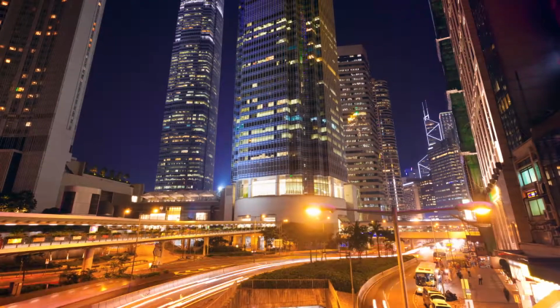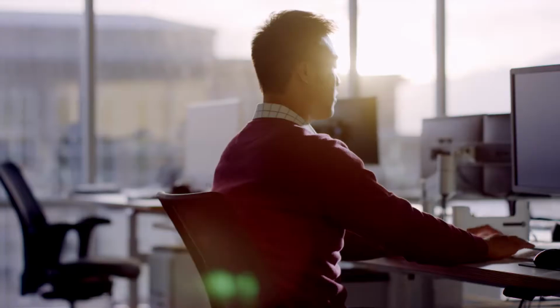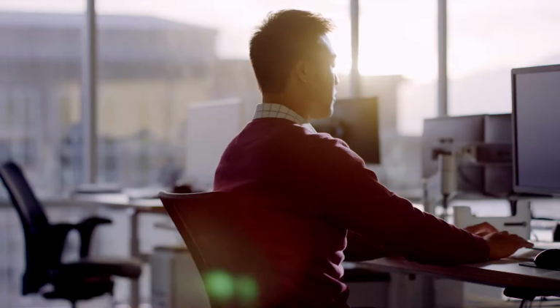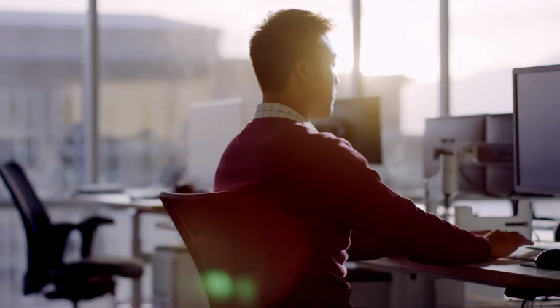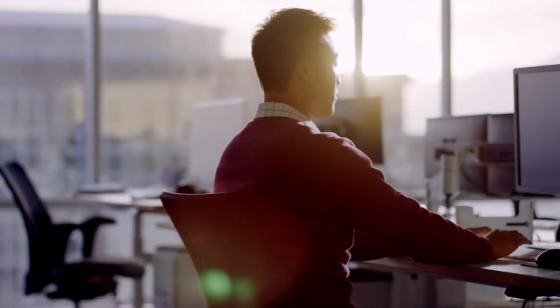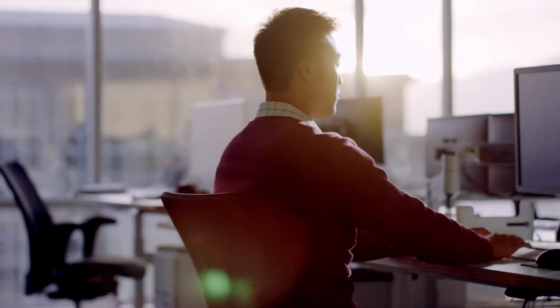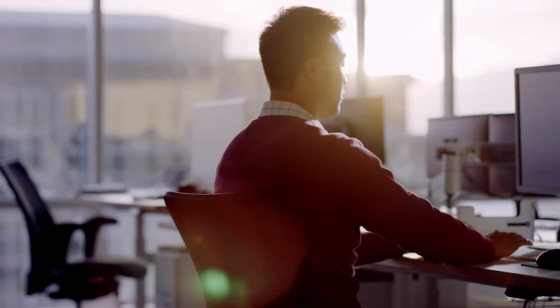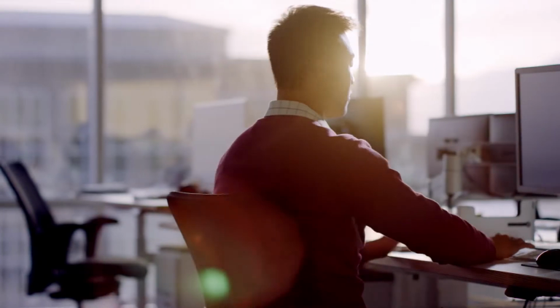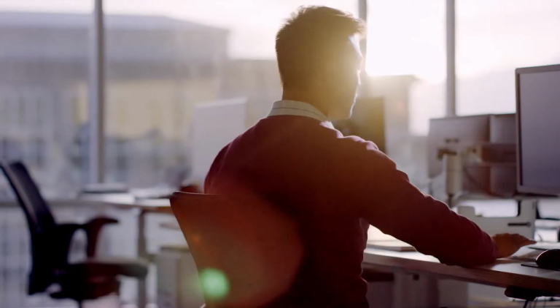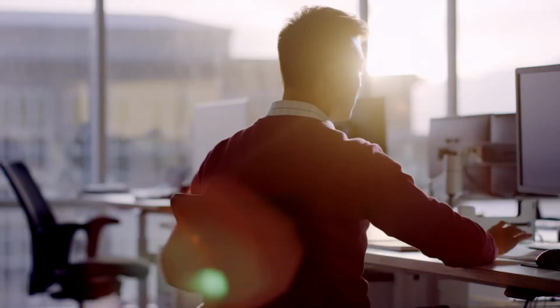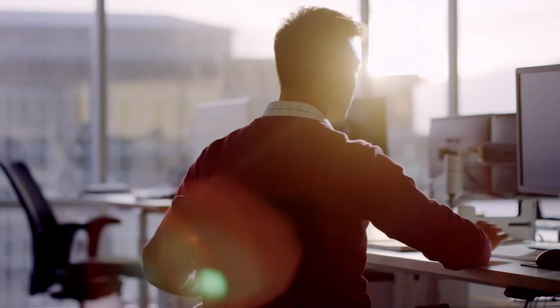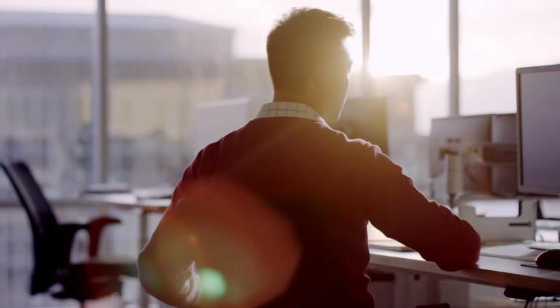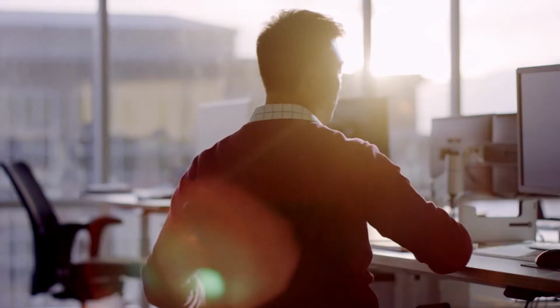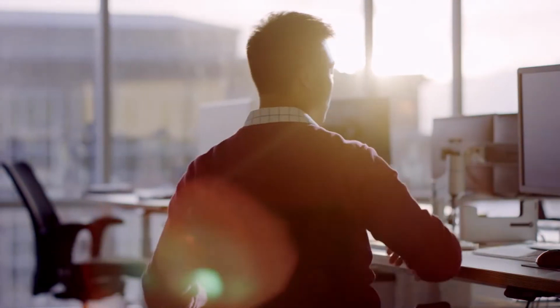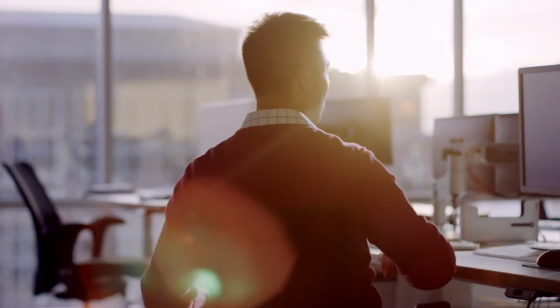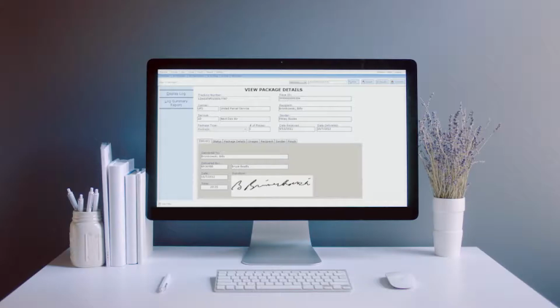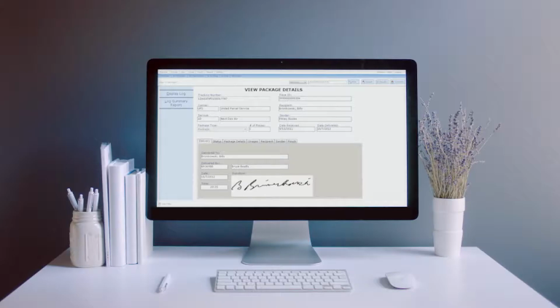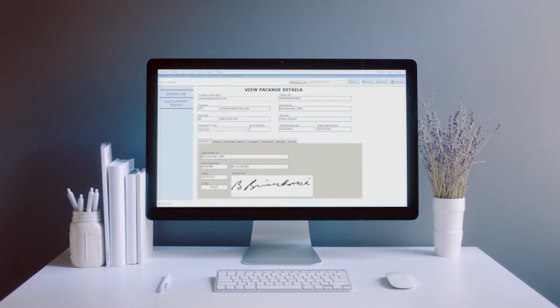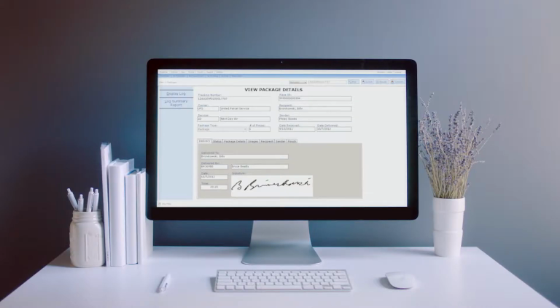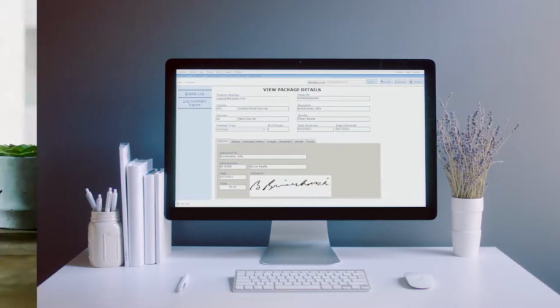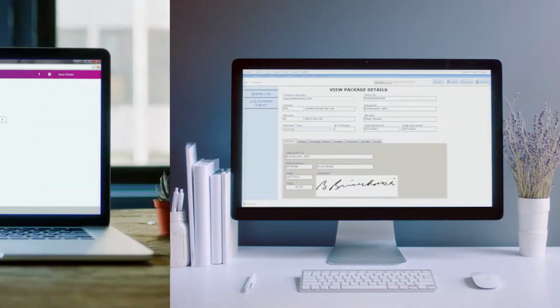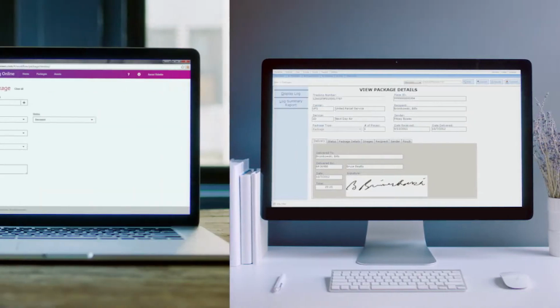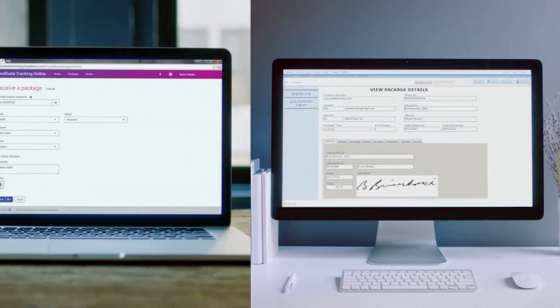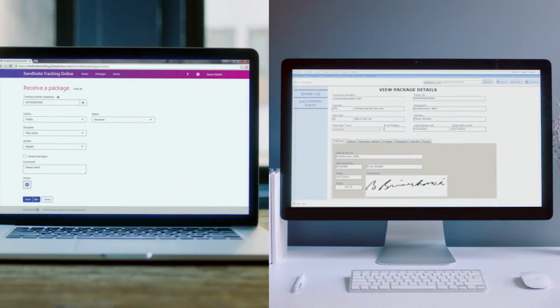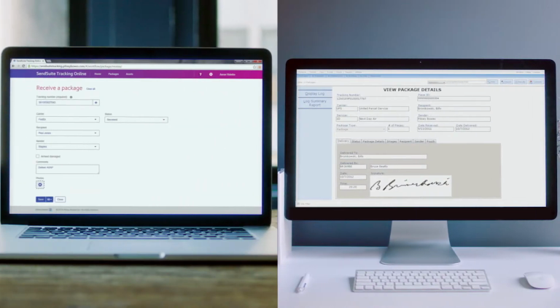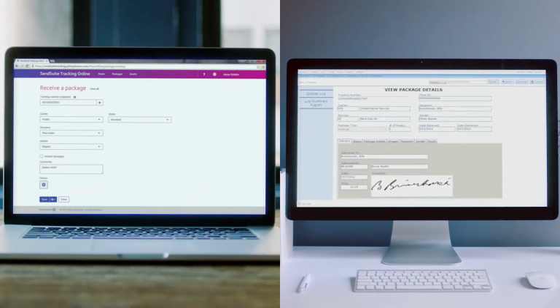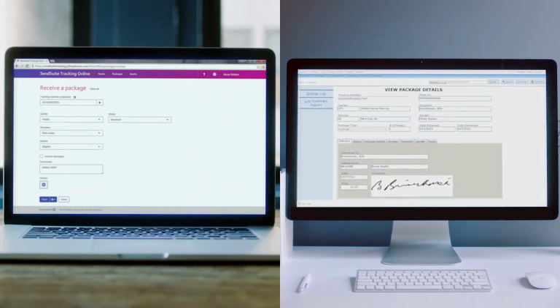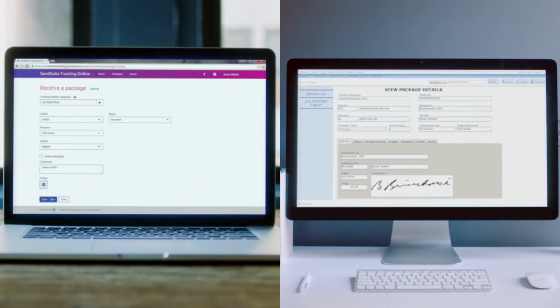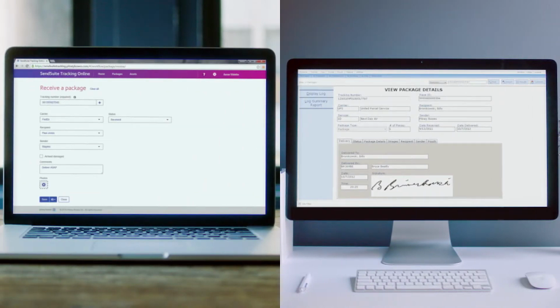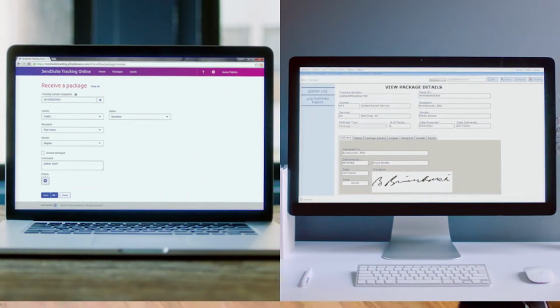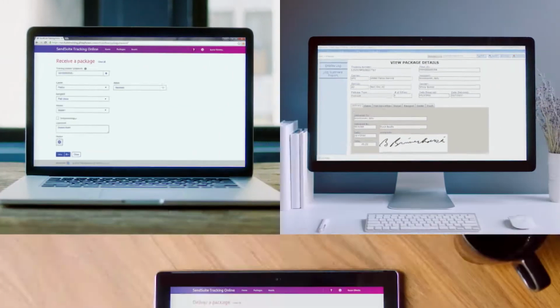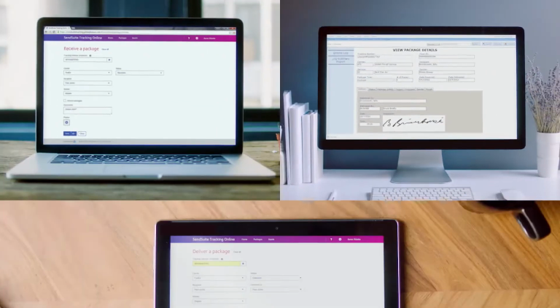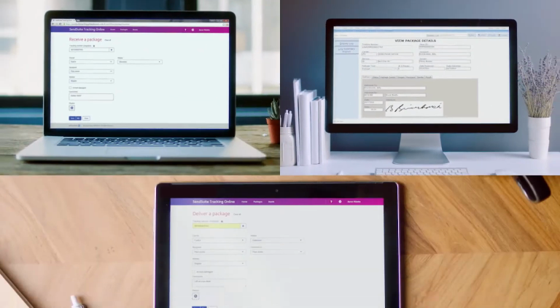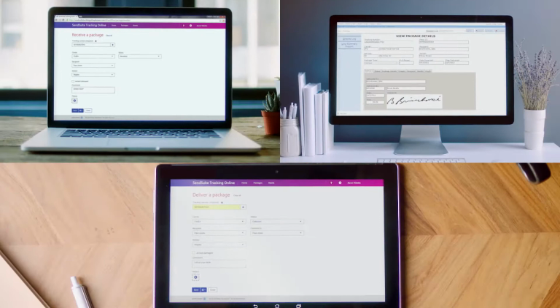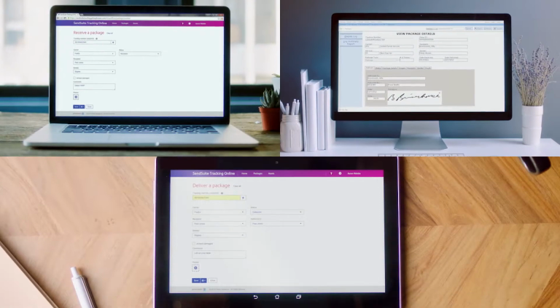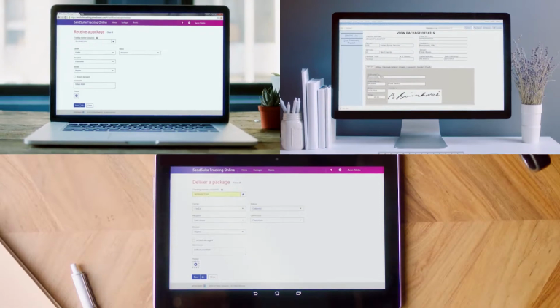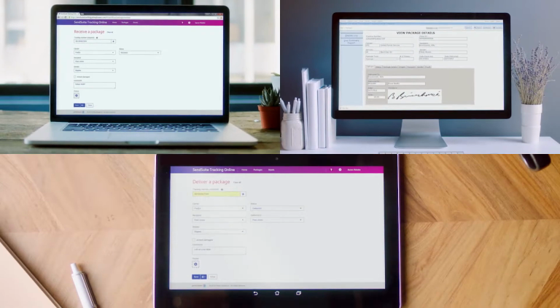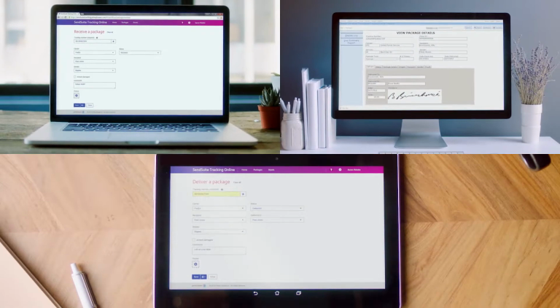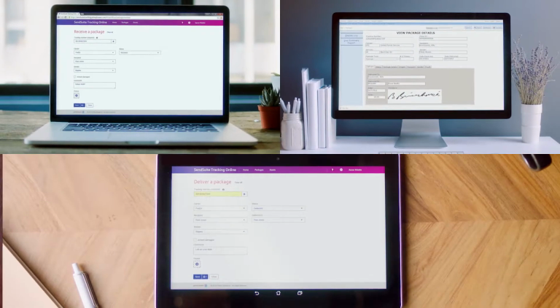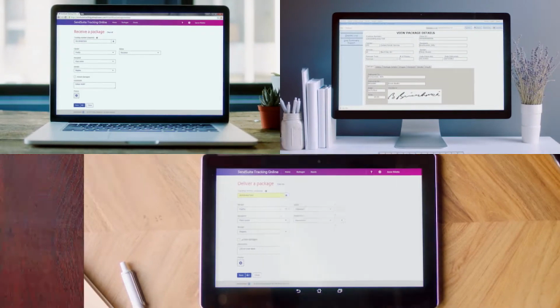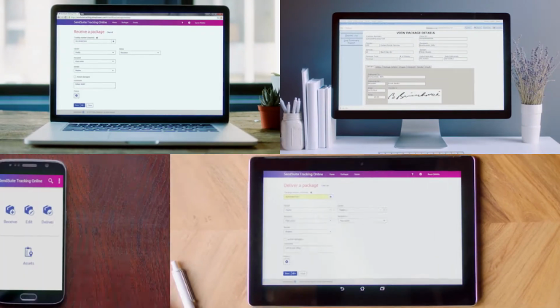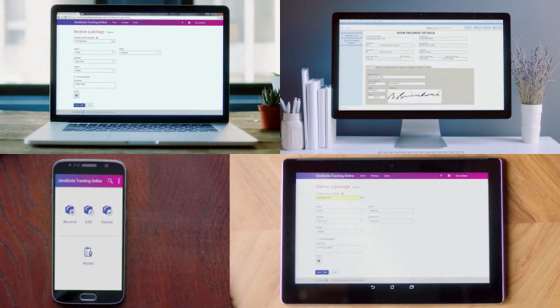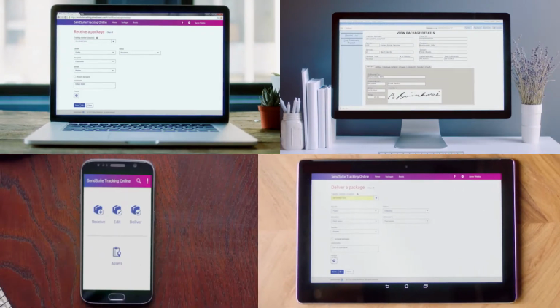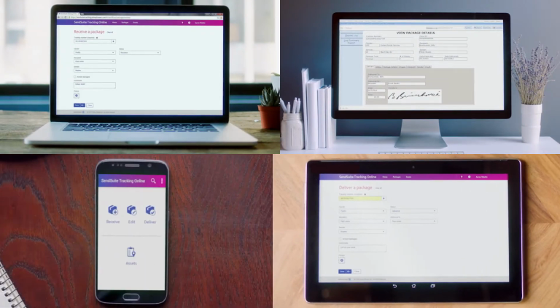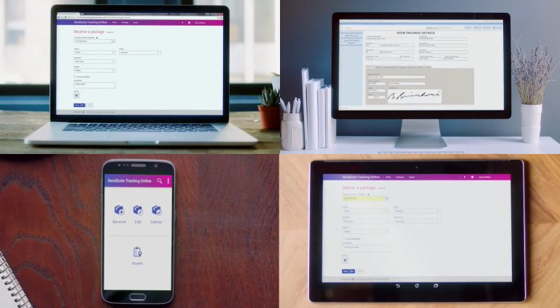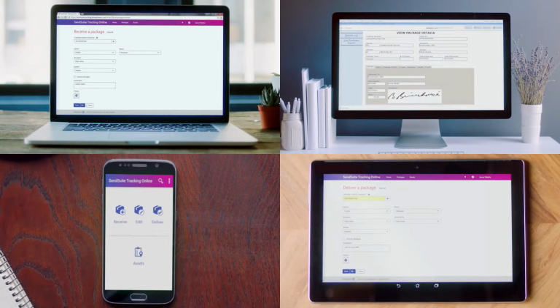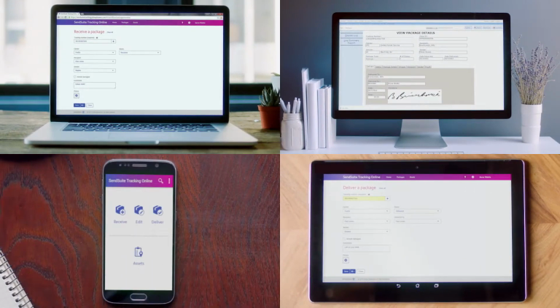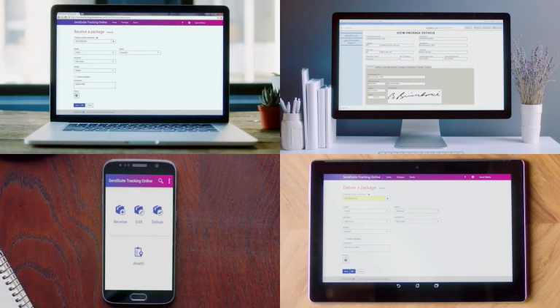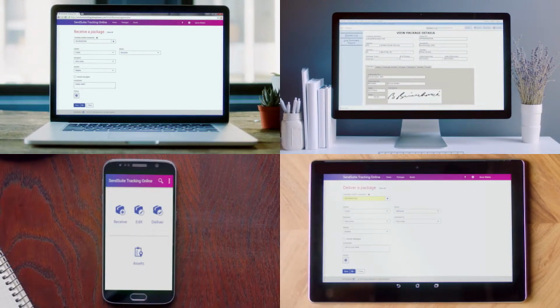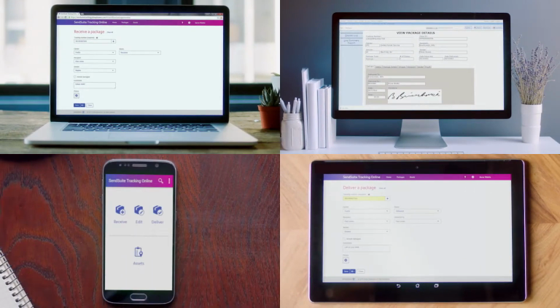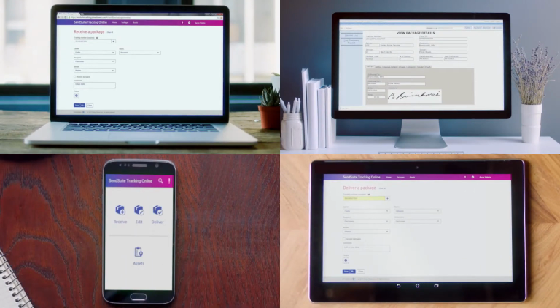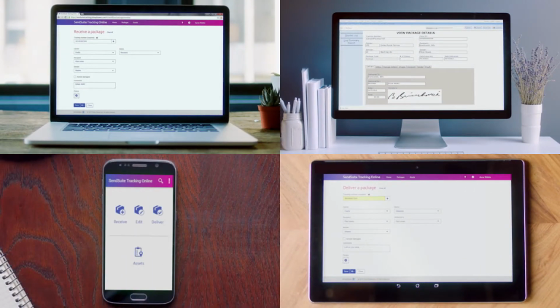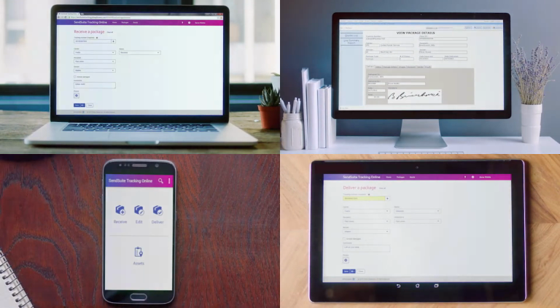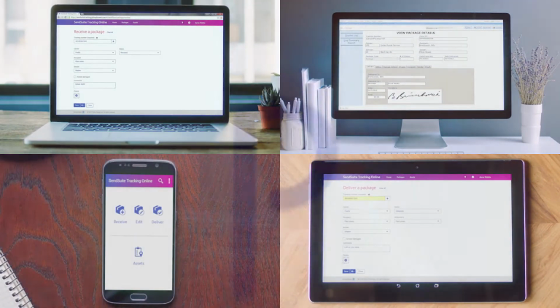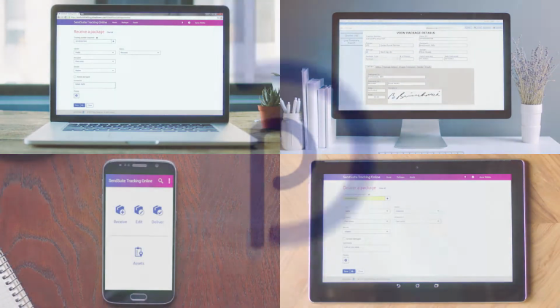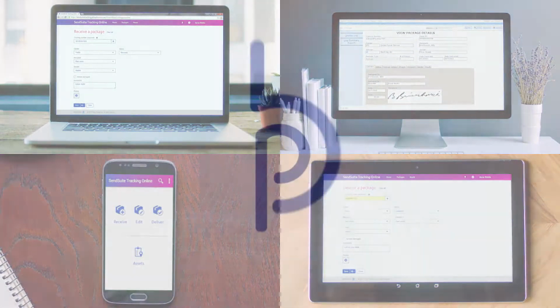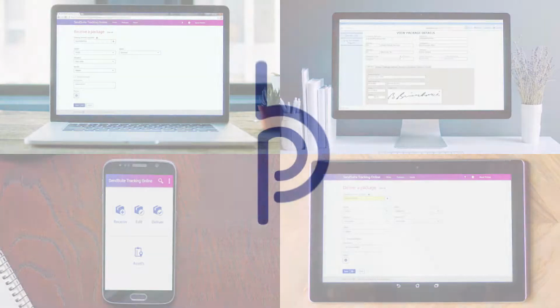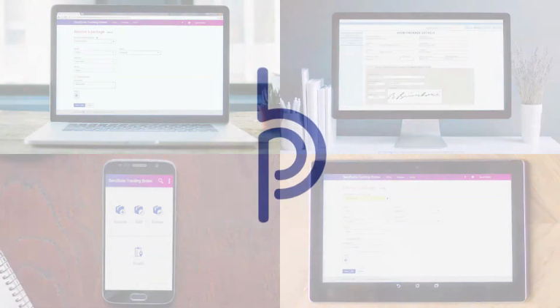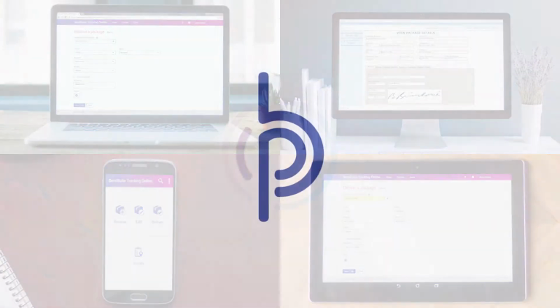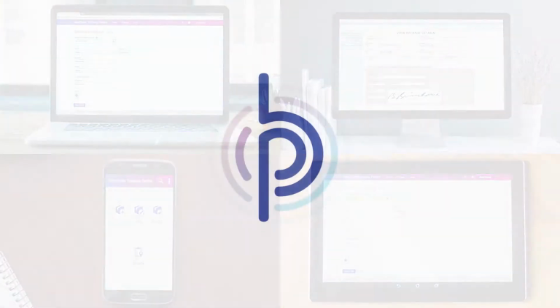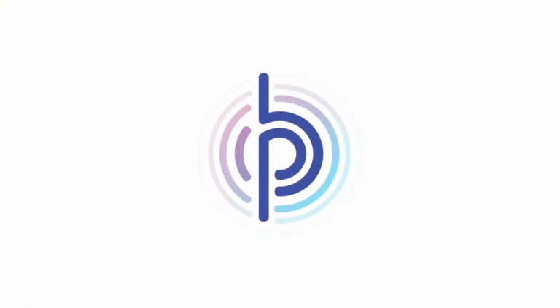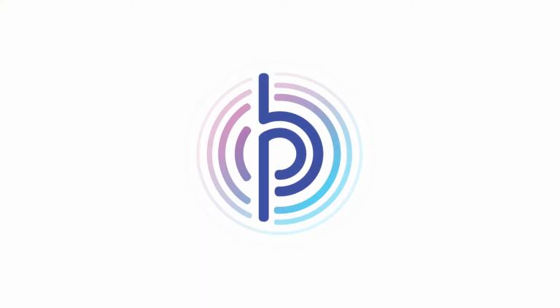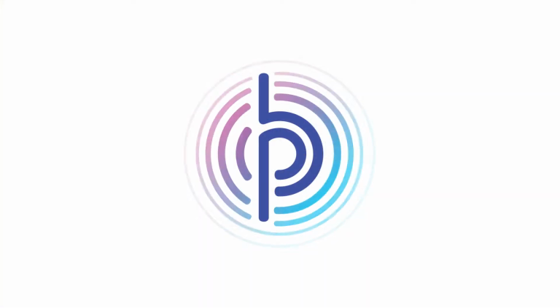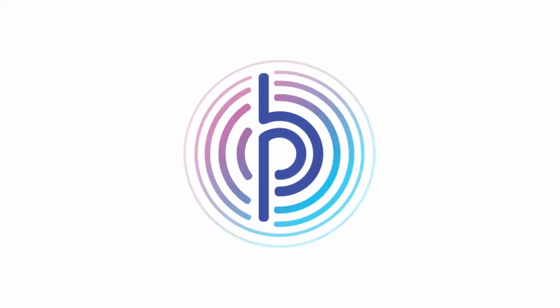Simplify your inbound package management with SendSuite Tracking Solutions from Pitney Bowes. For more information, visit us online.